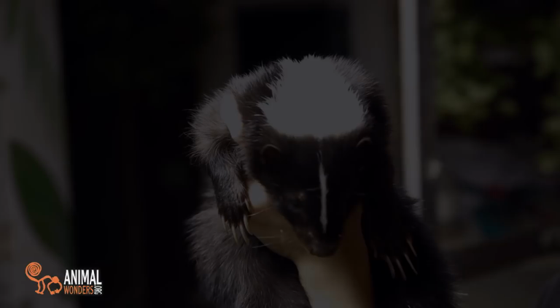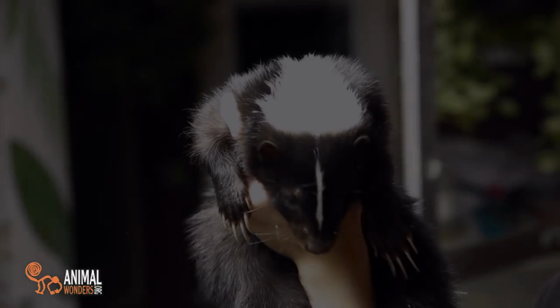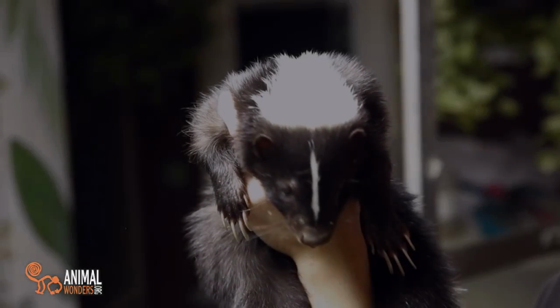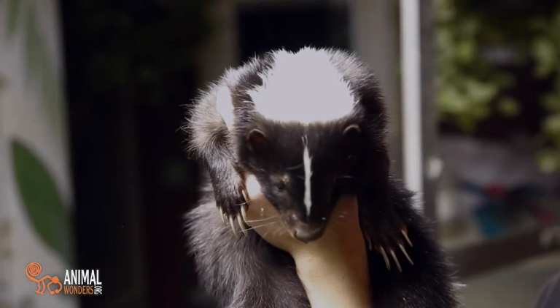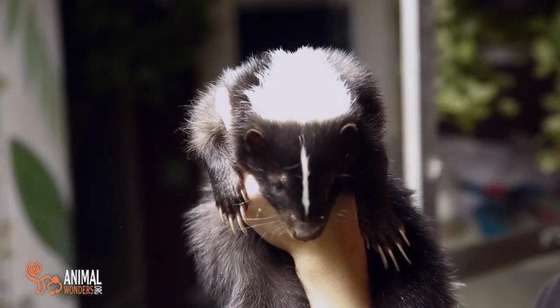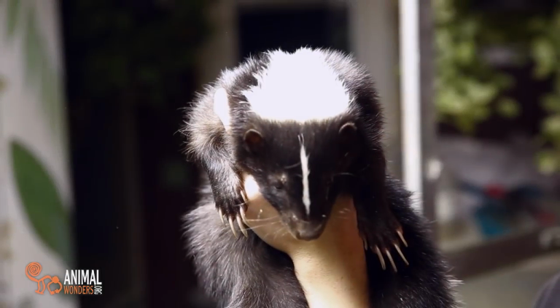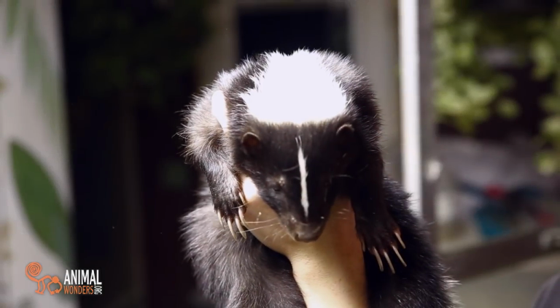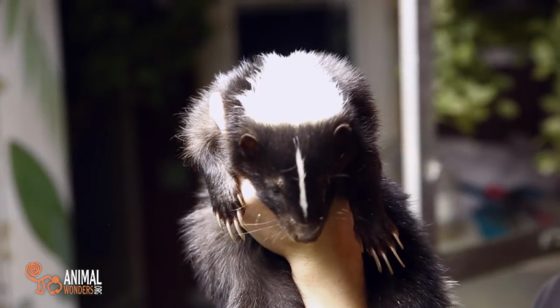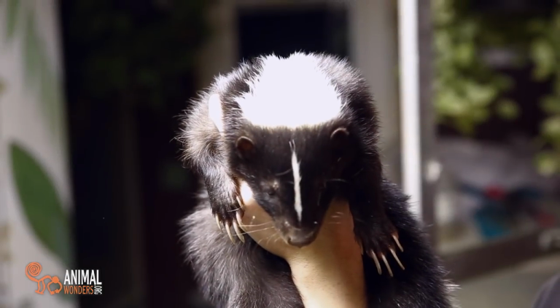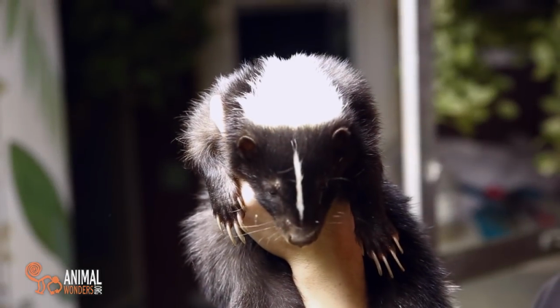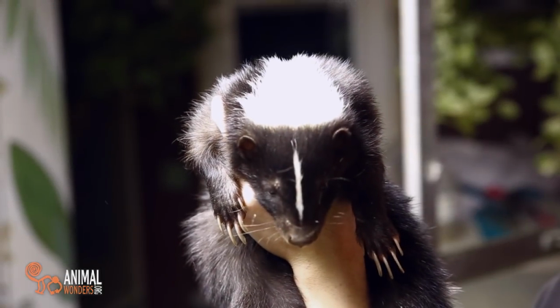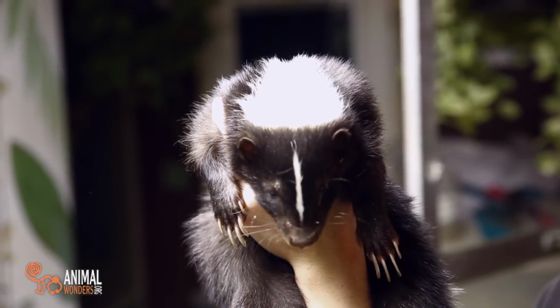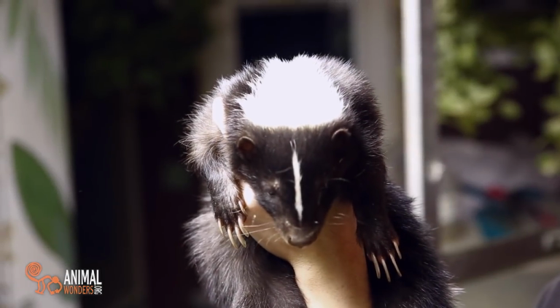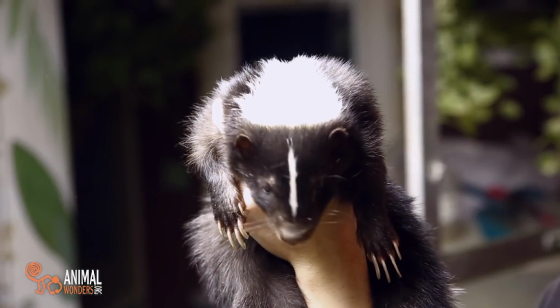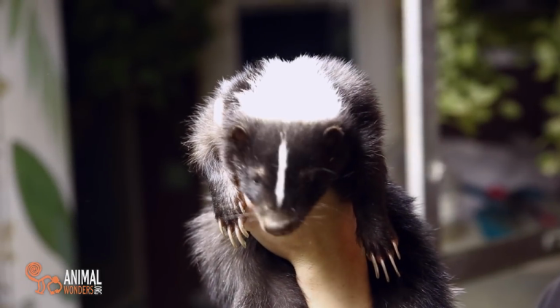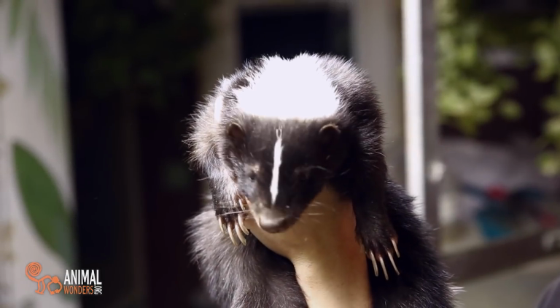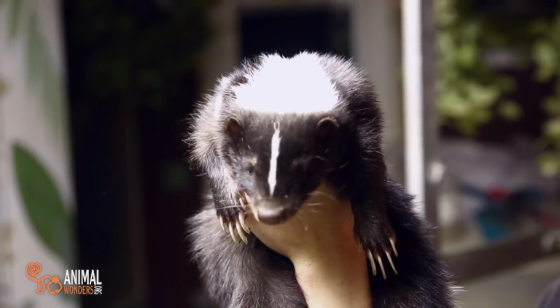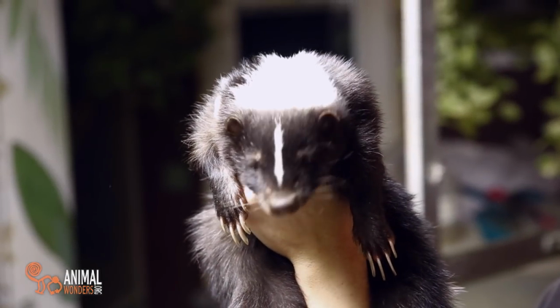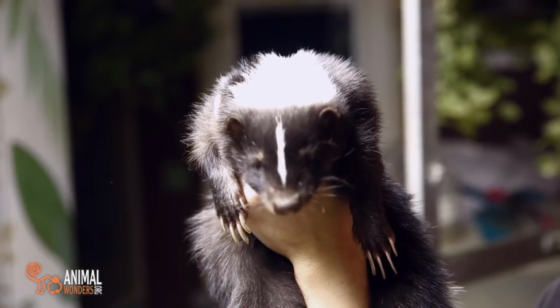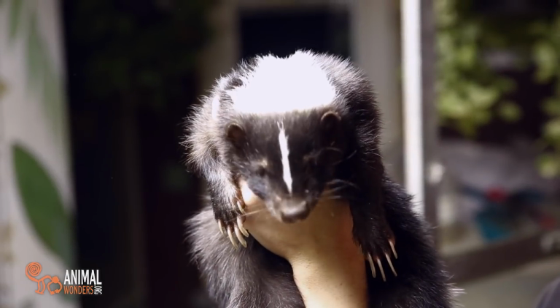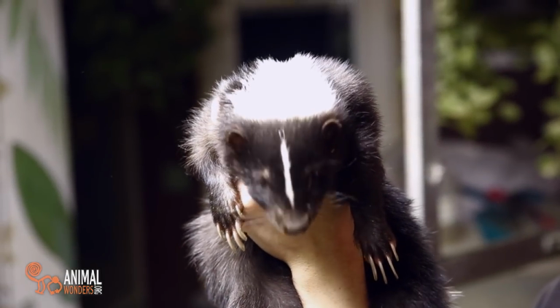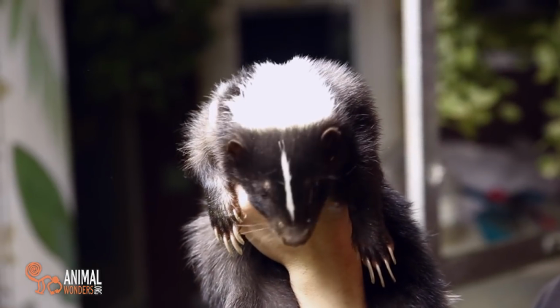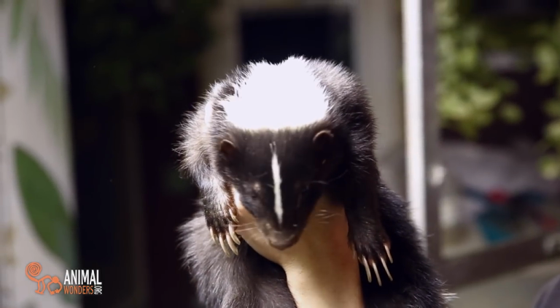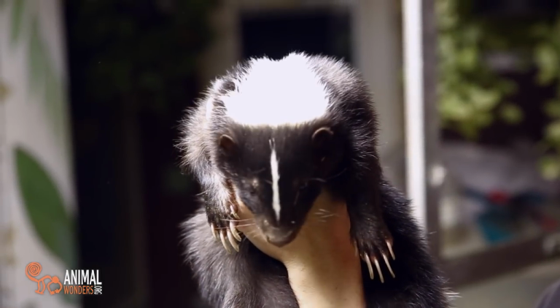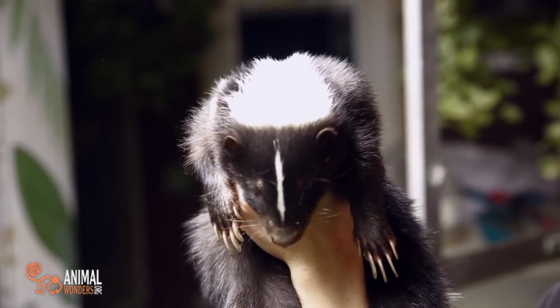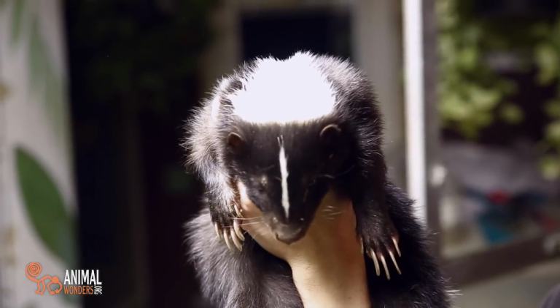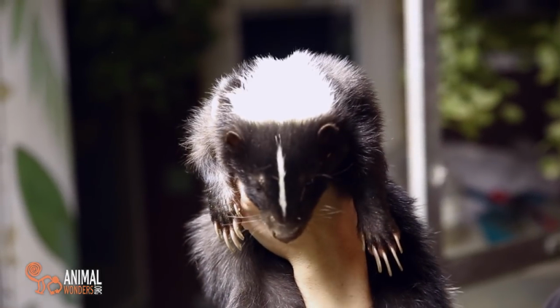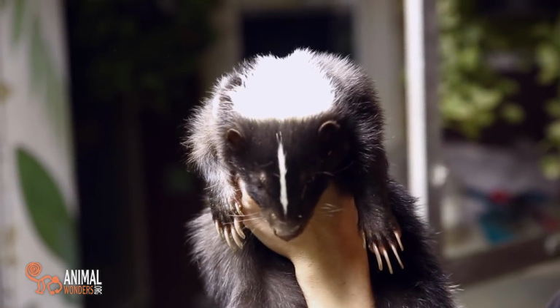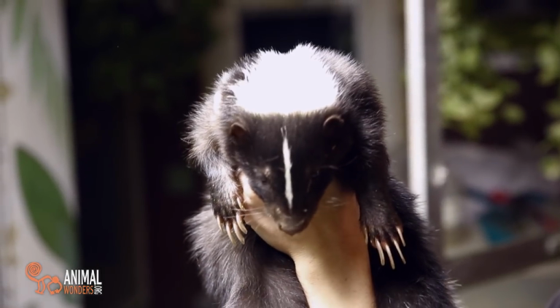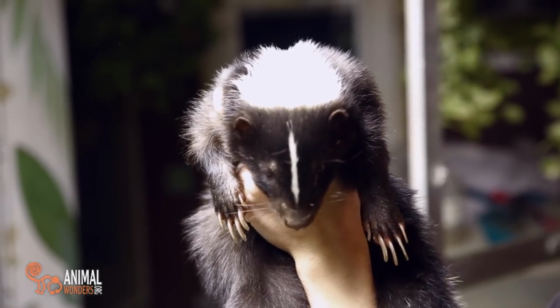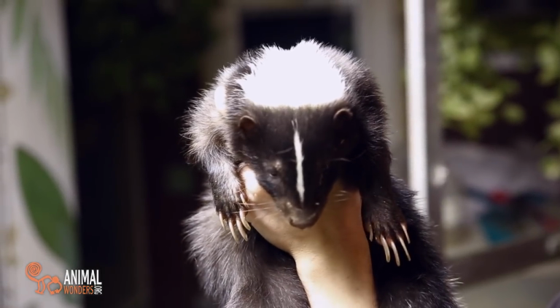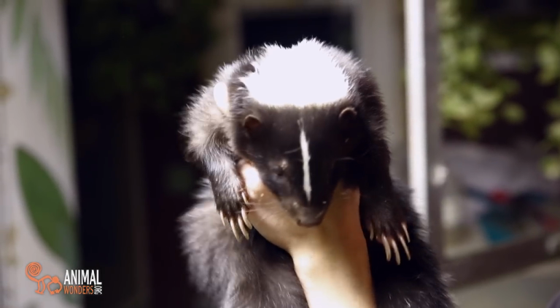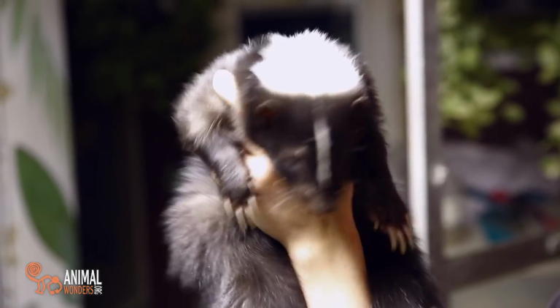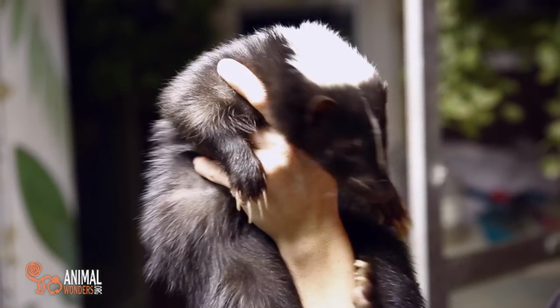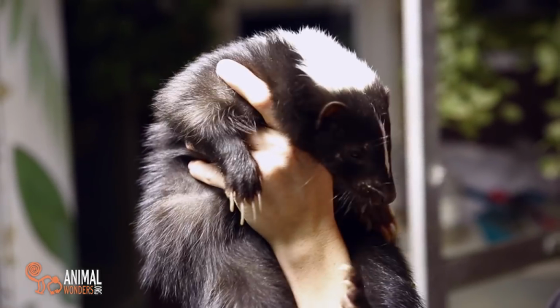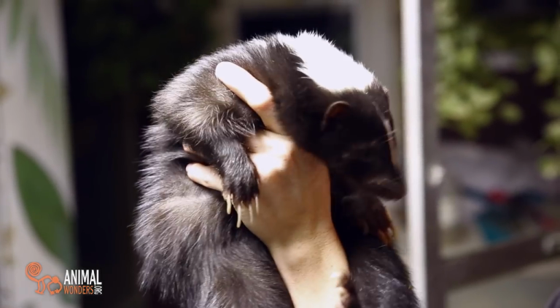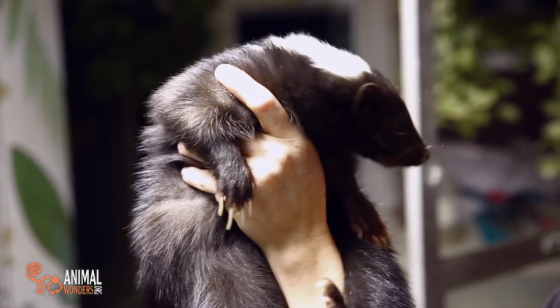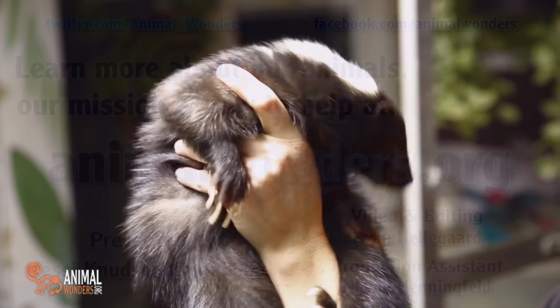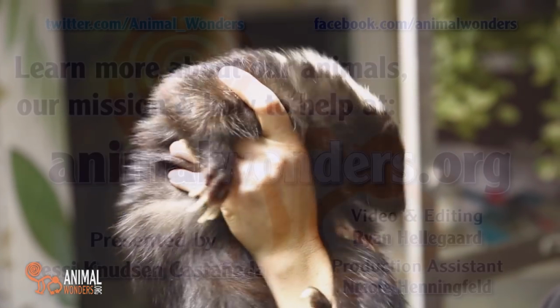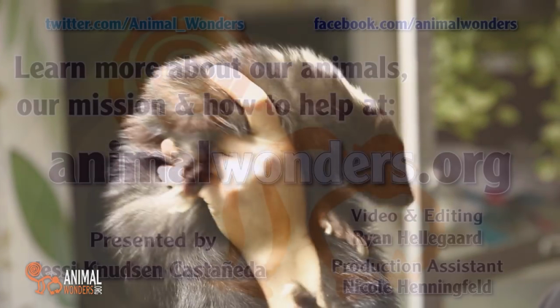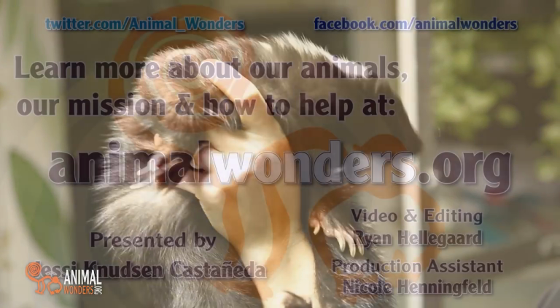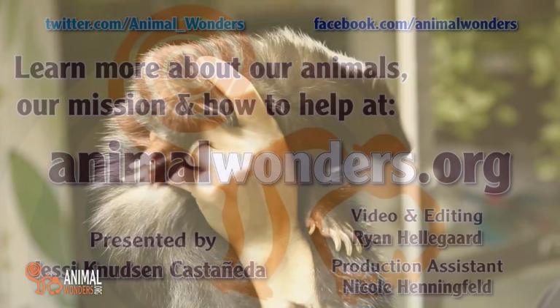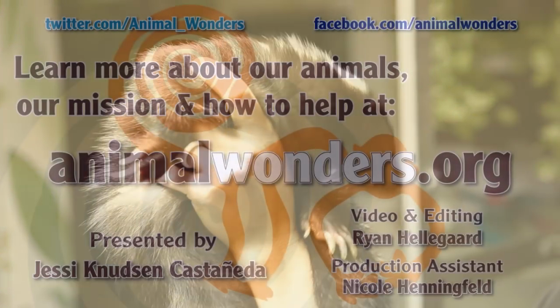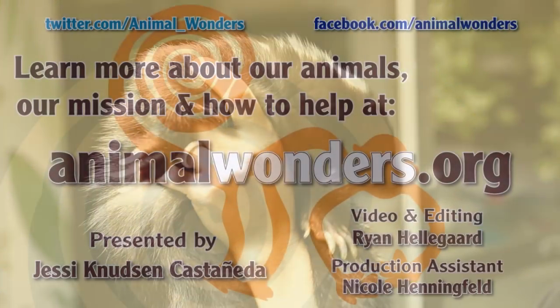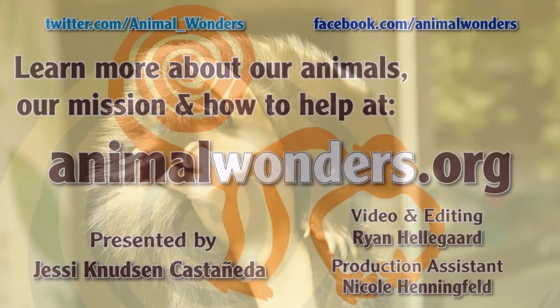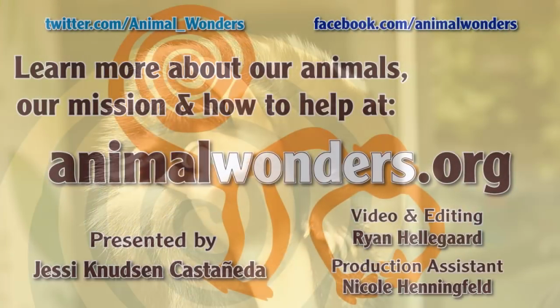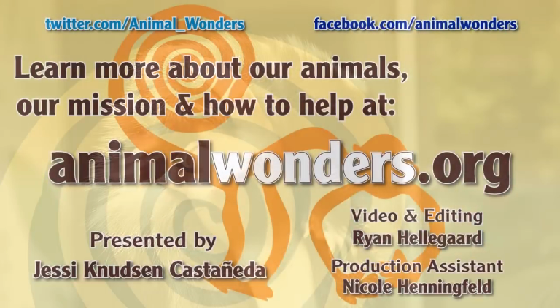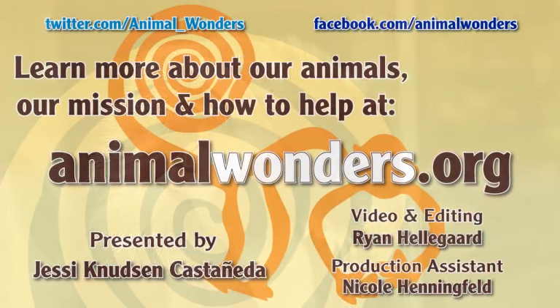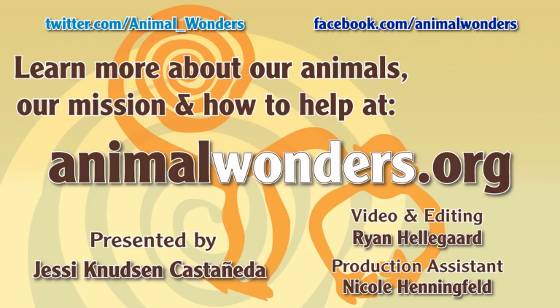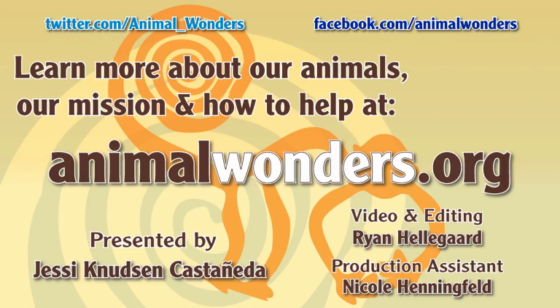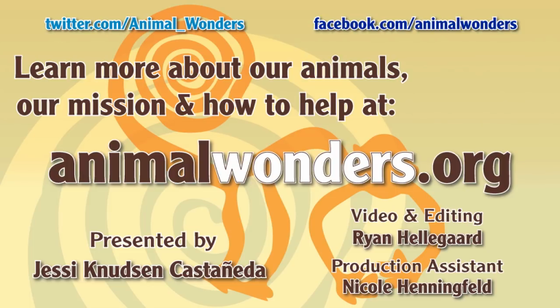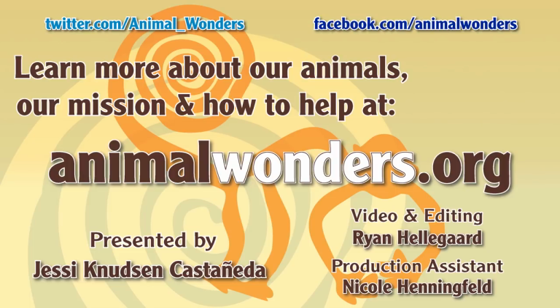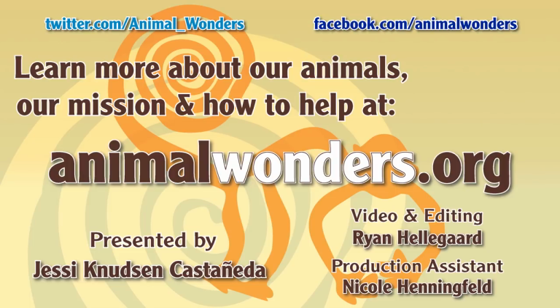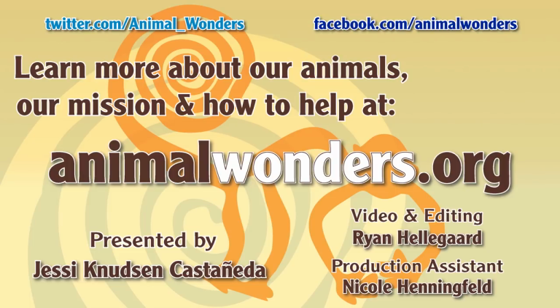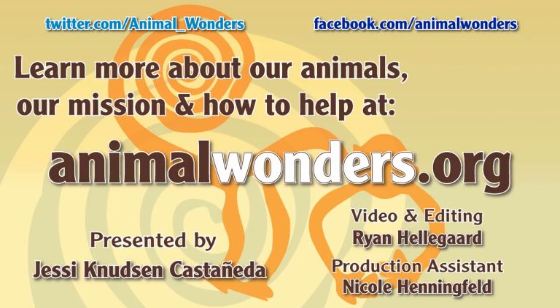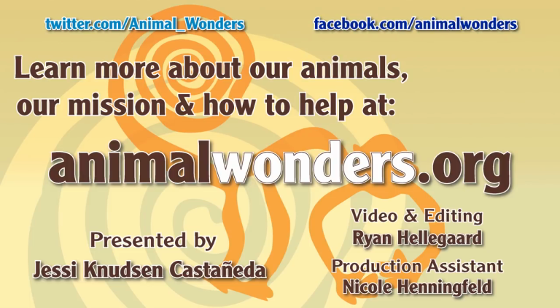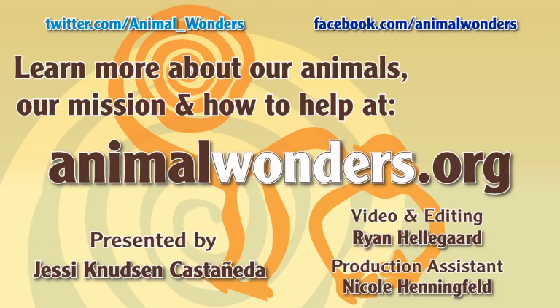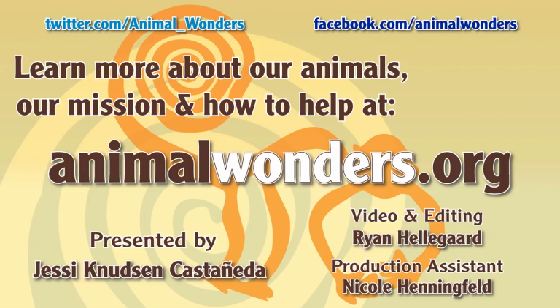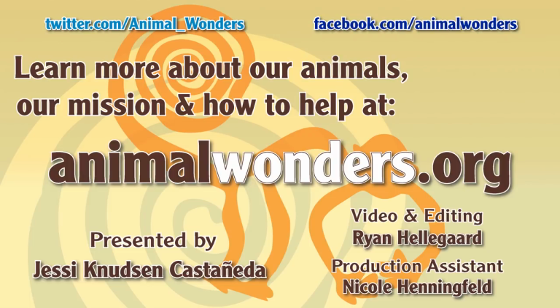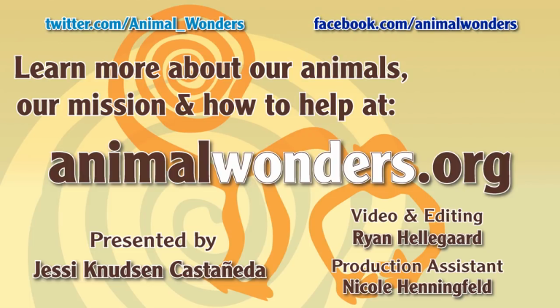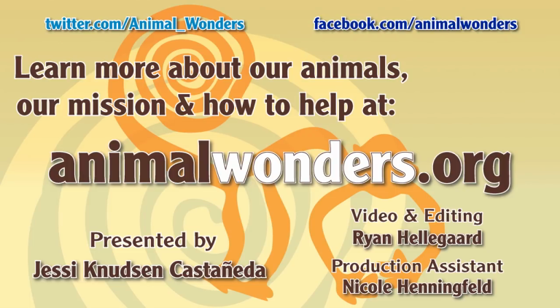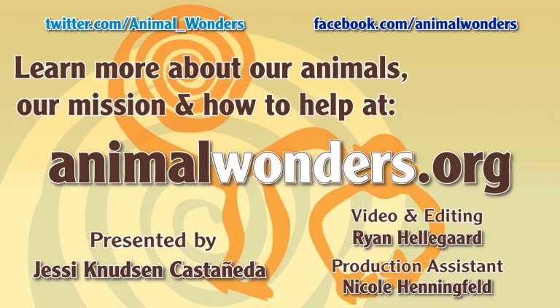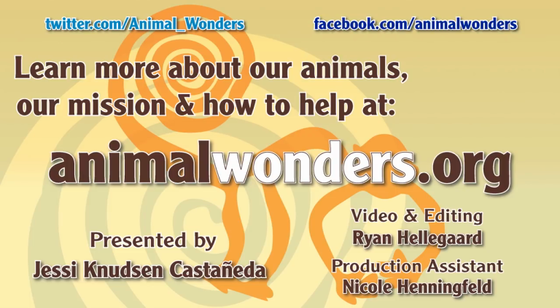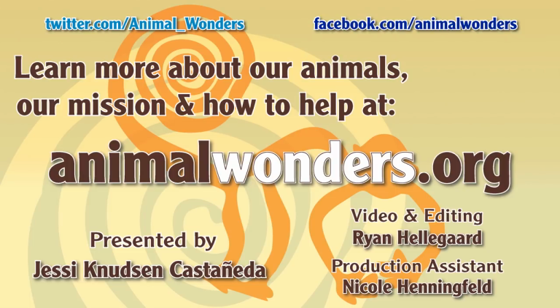If you want to learn more about these awesome animals, check out the links for our Facebook and website. Seriously, subscribe.